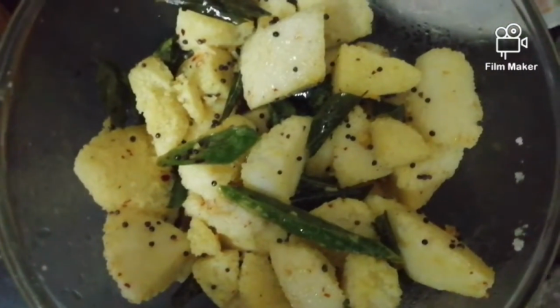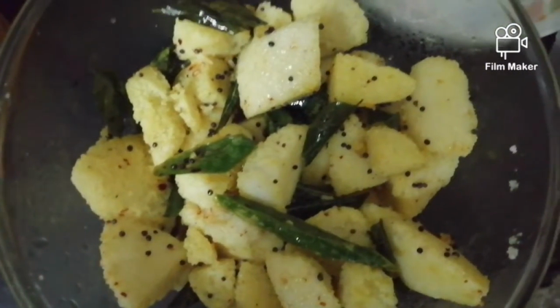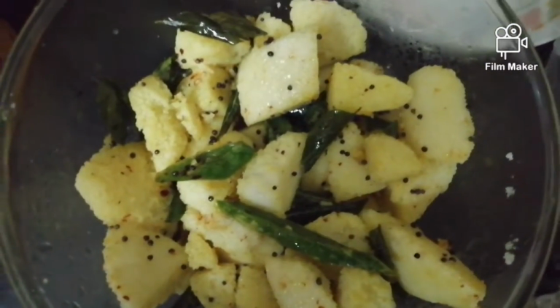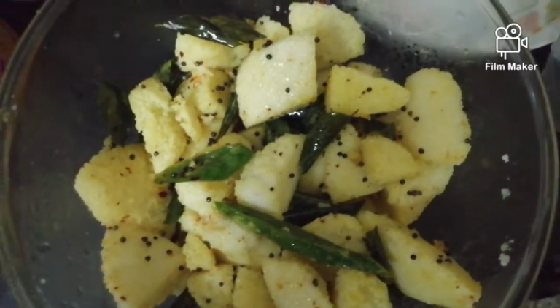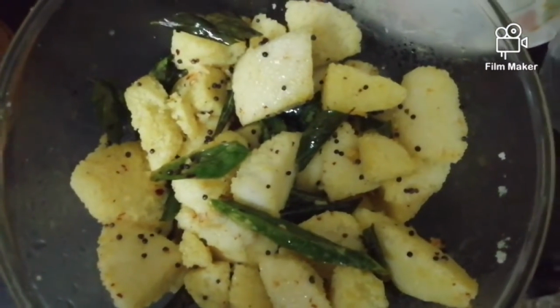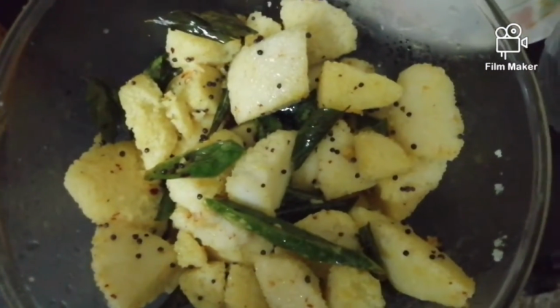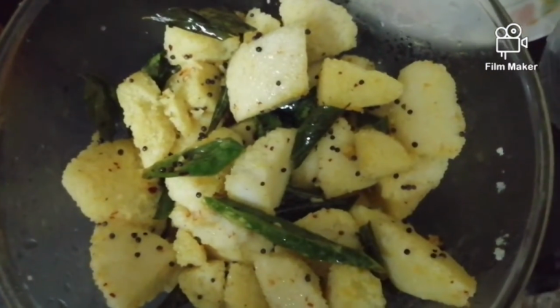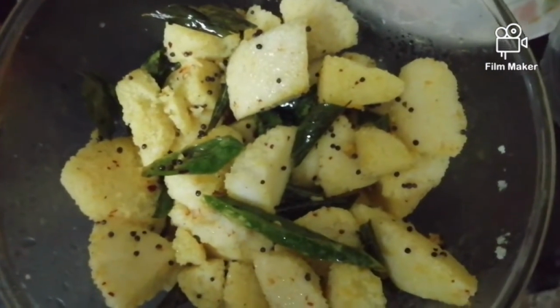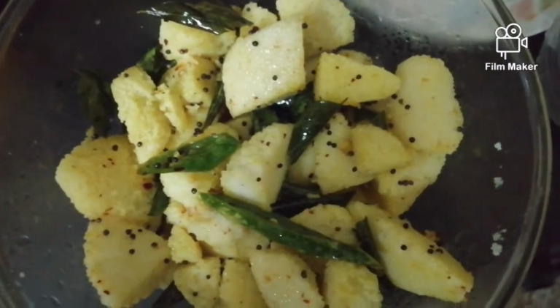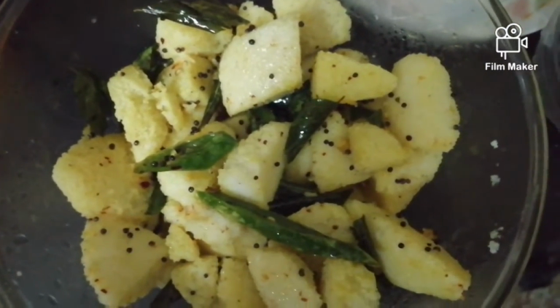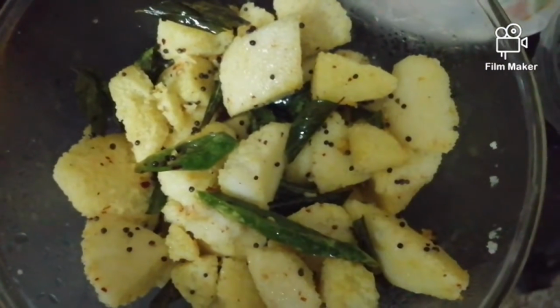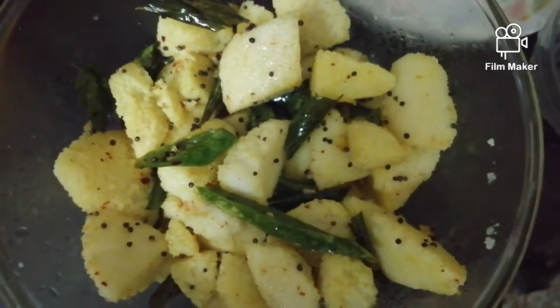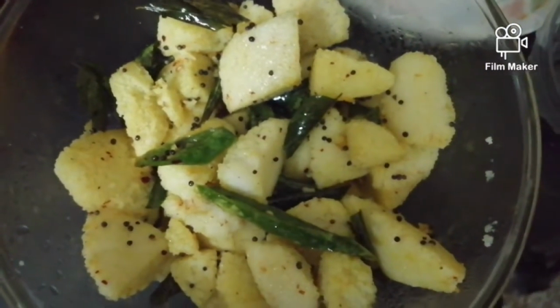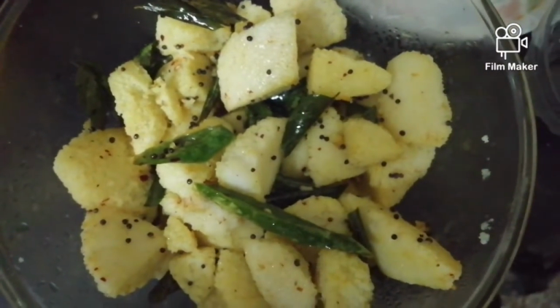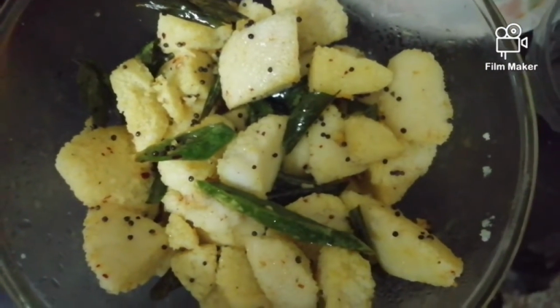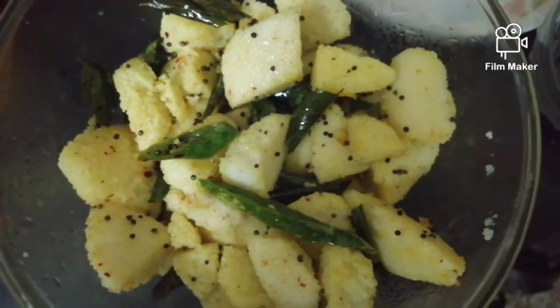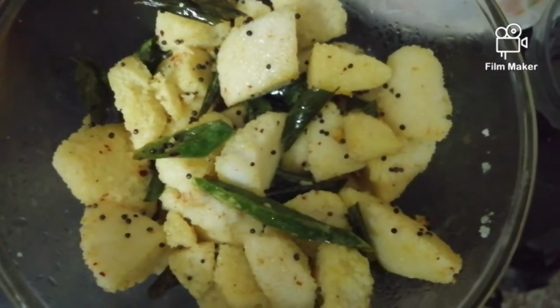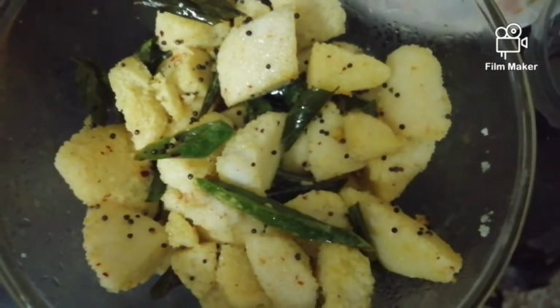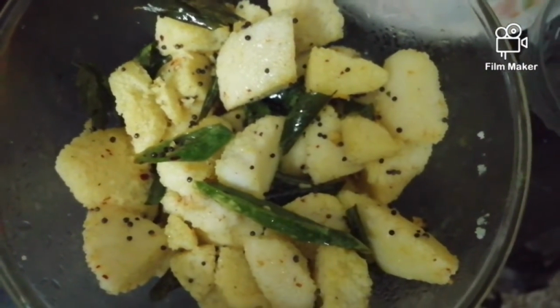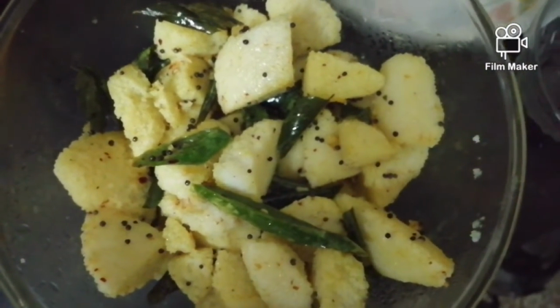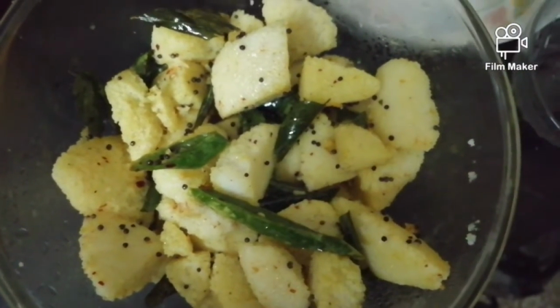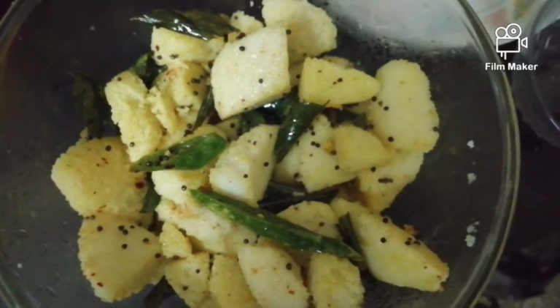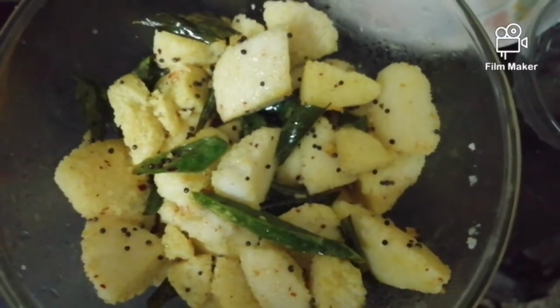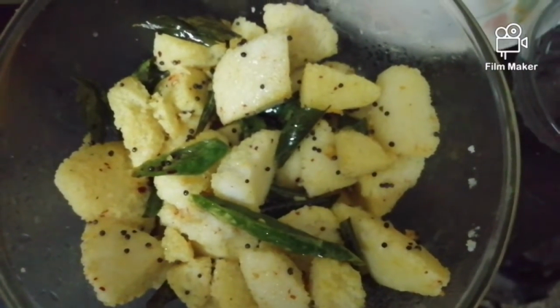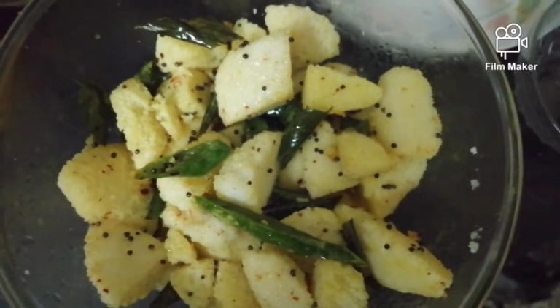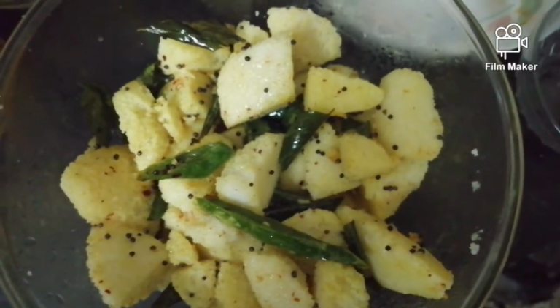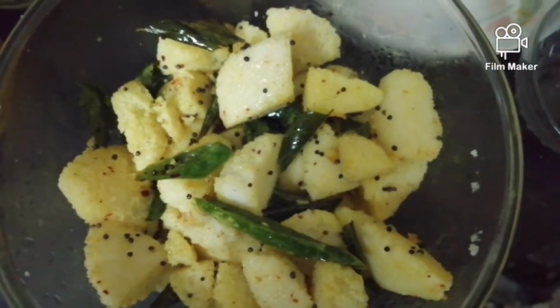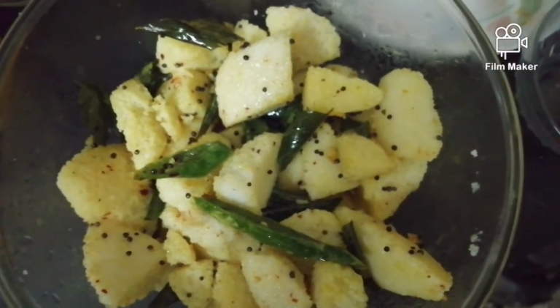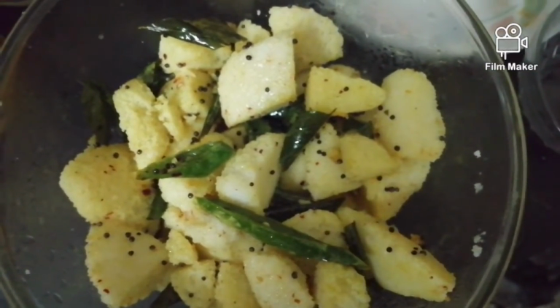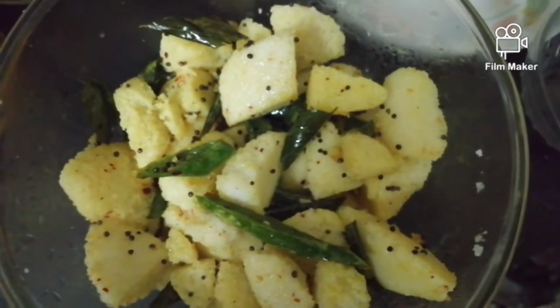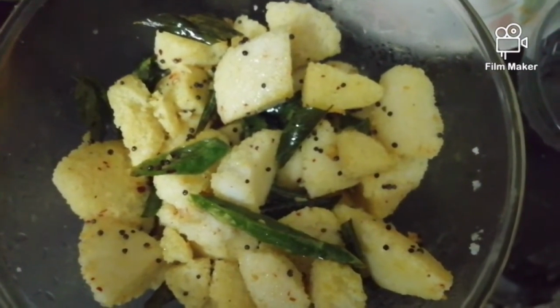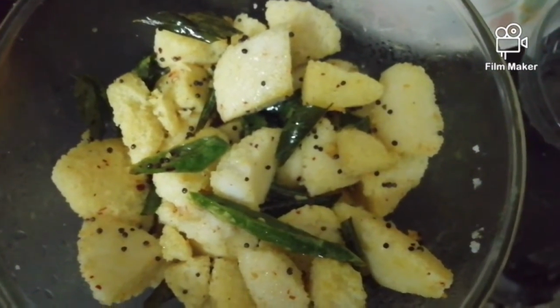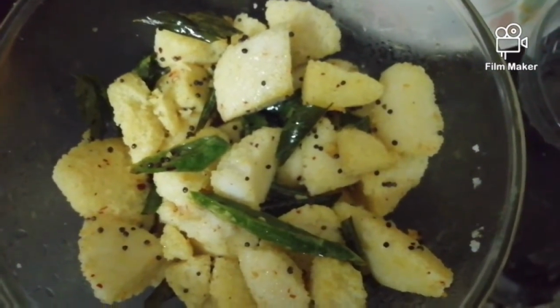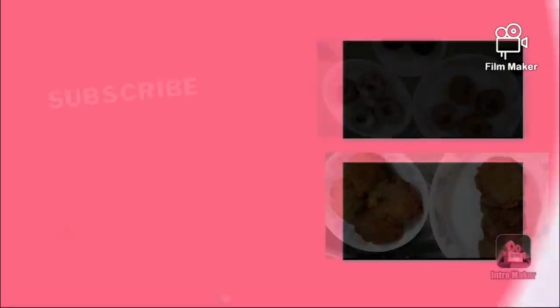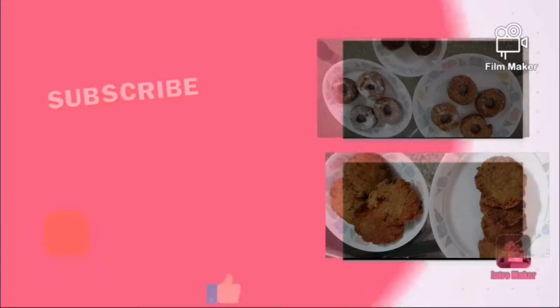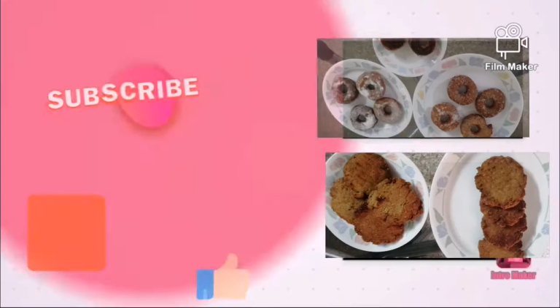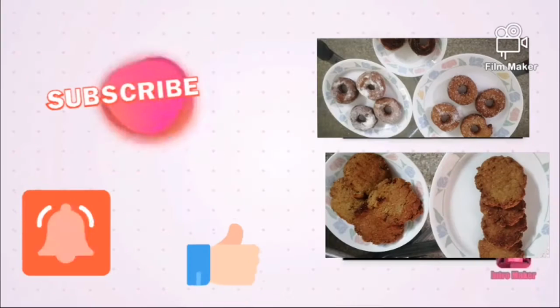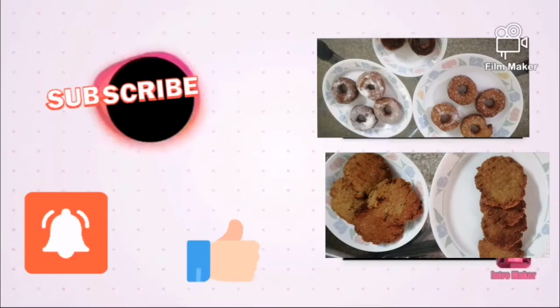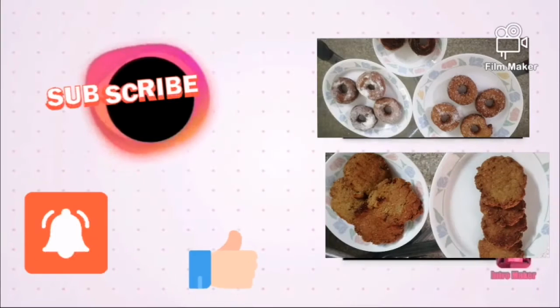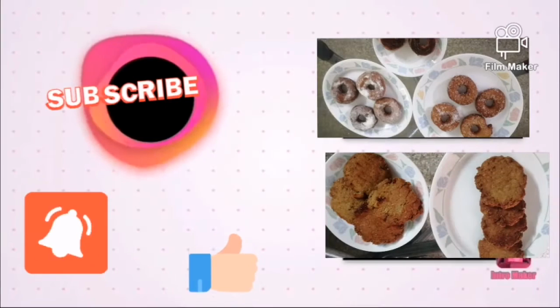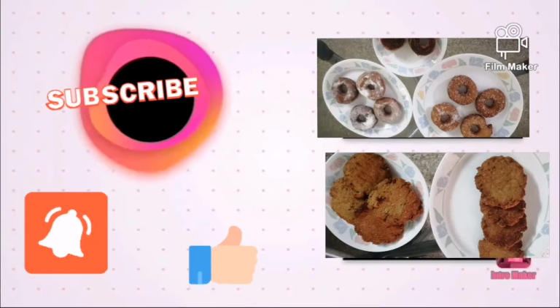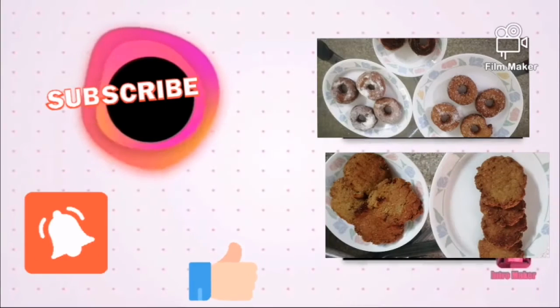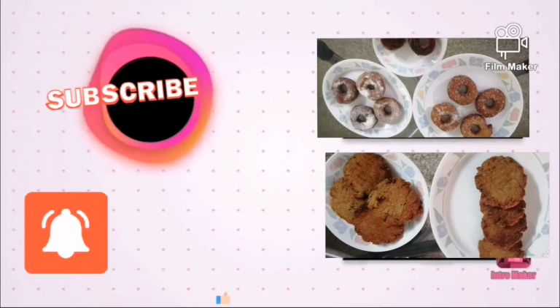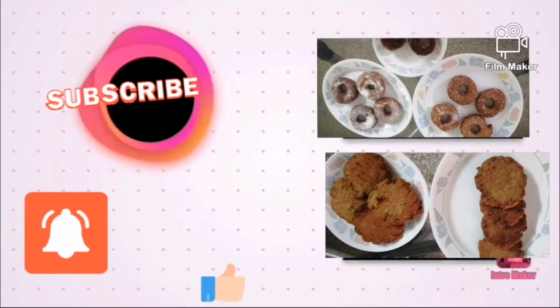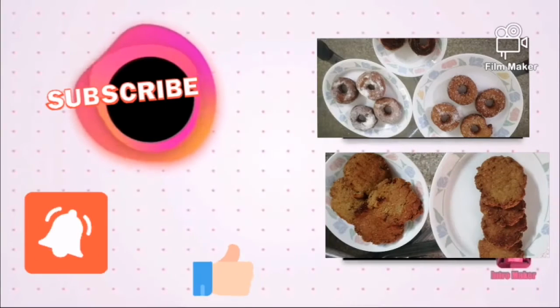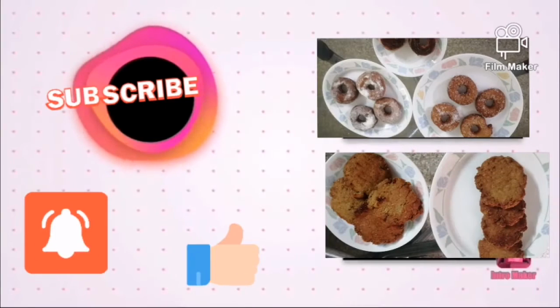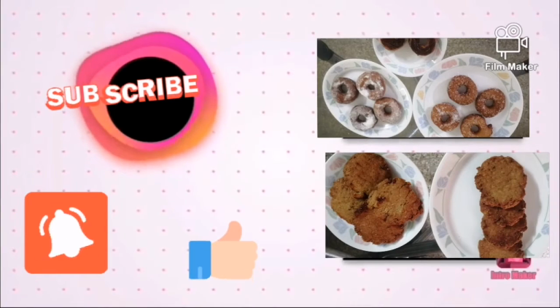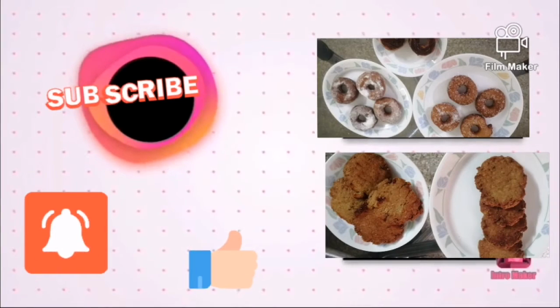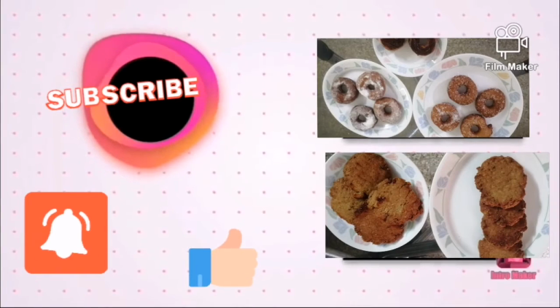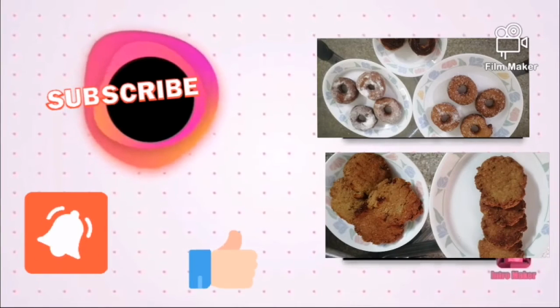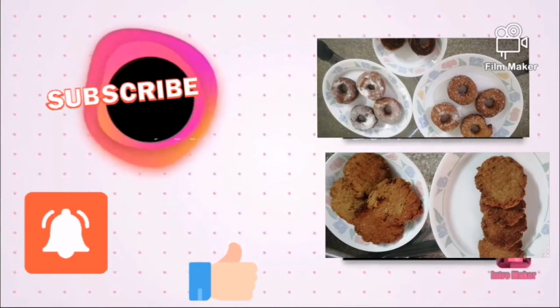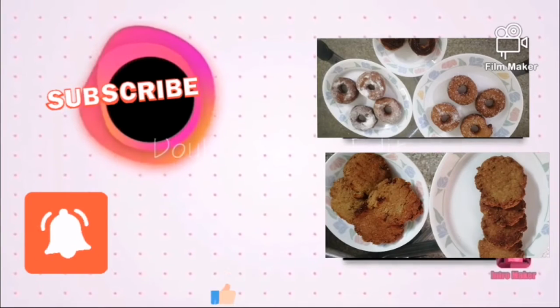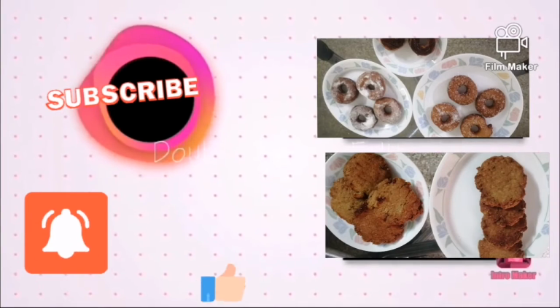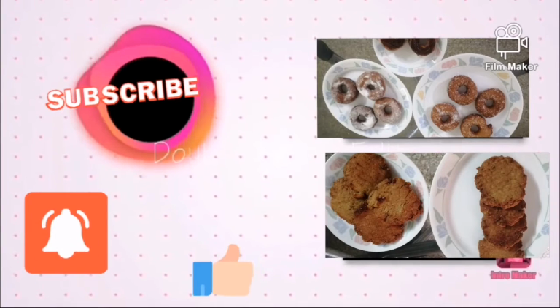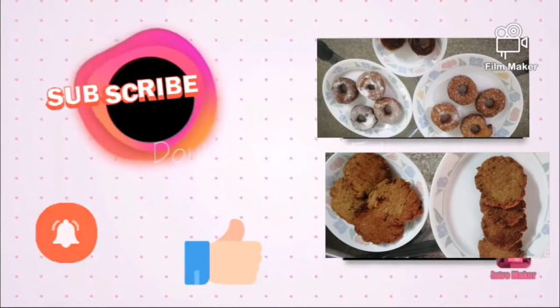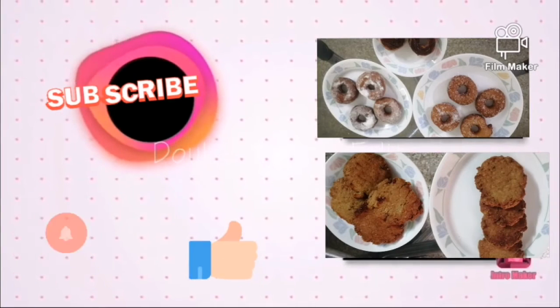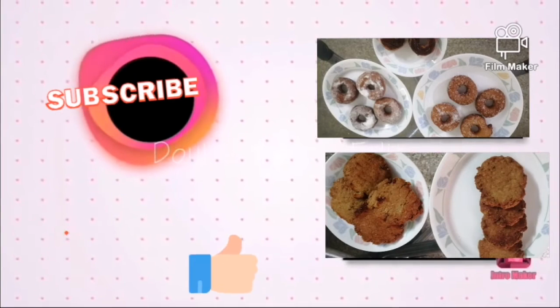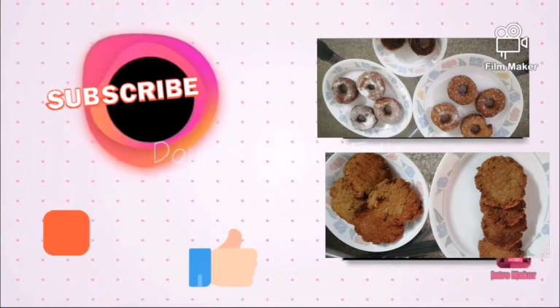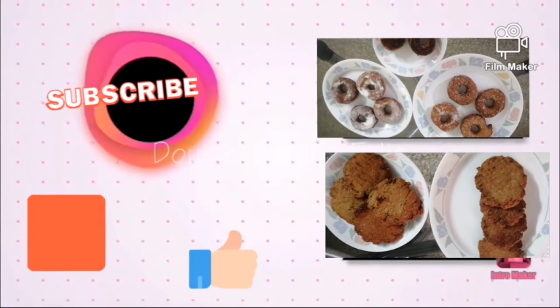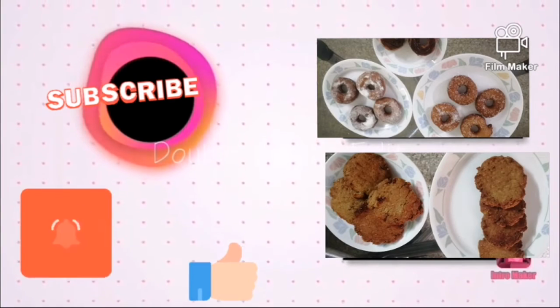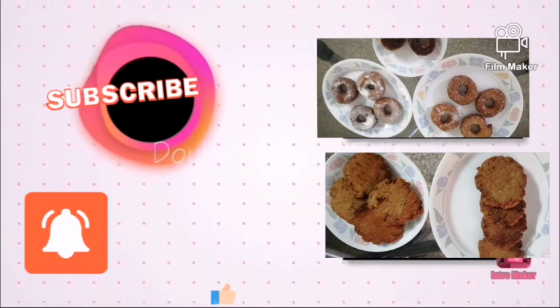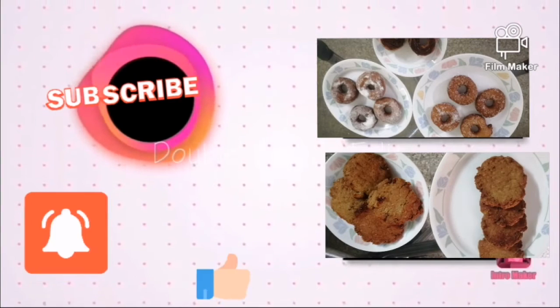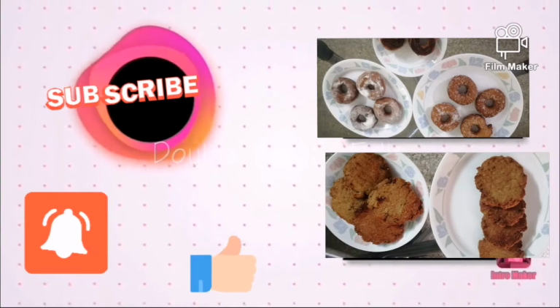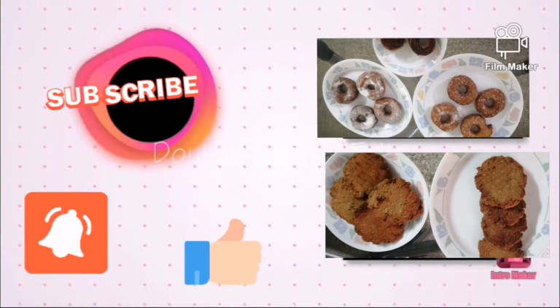Hope you like this video, guys. Smash that like button. If you want to watch our channel, please subscribe, and I'll see you all next time. Goodbye.